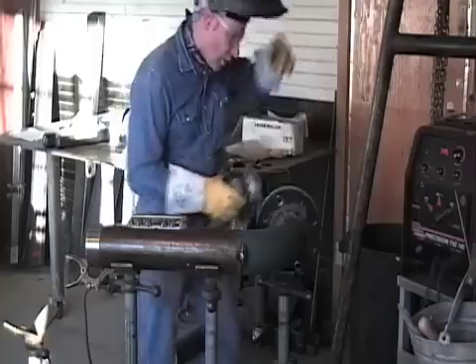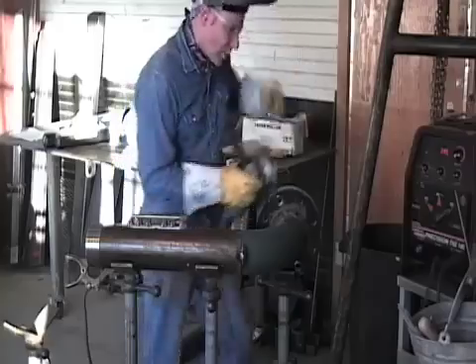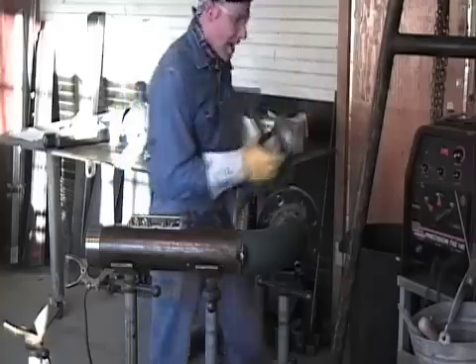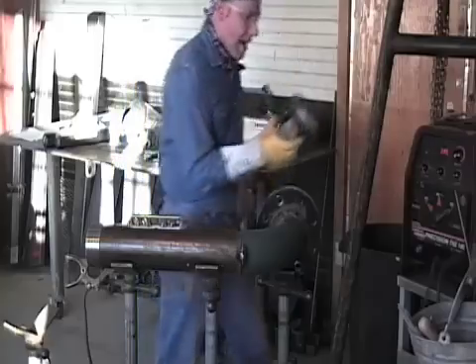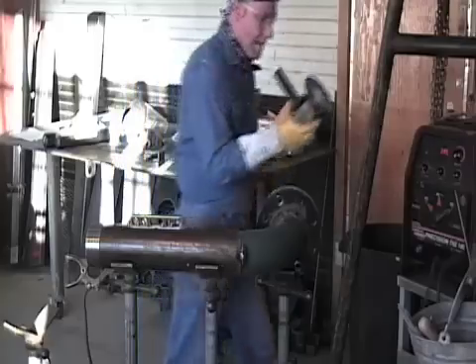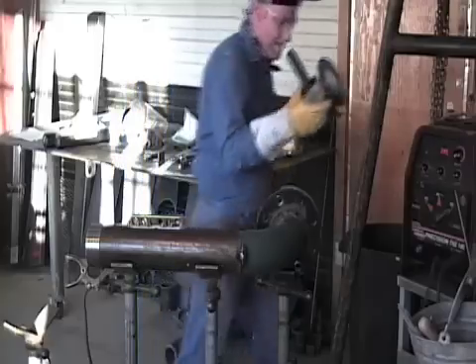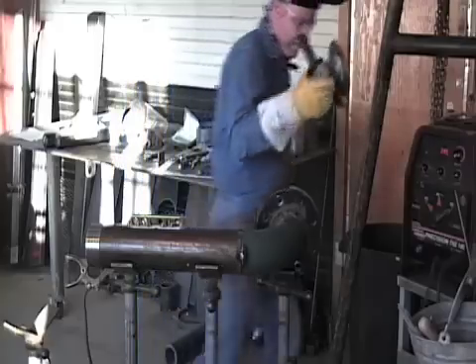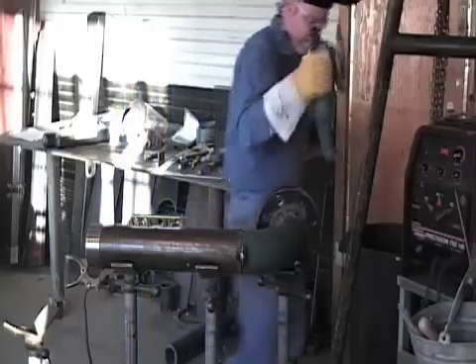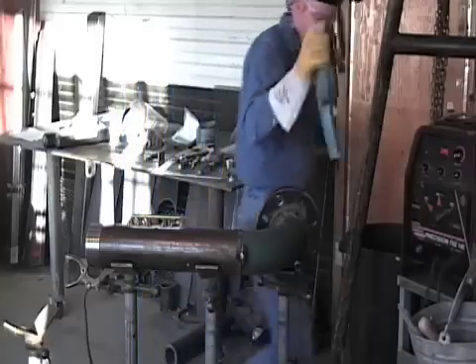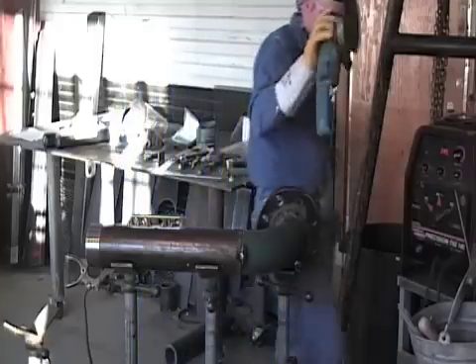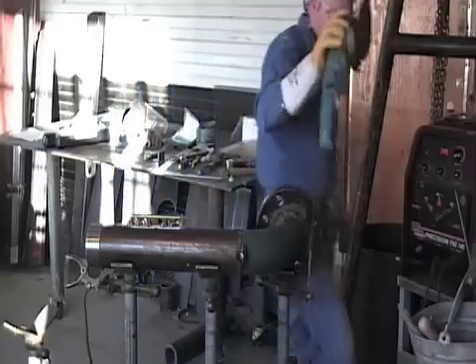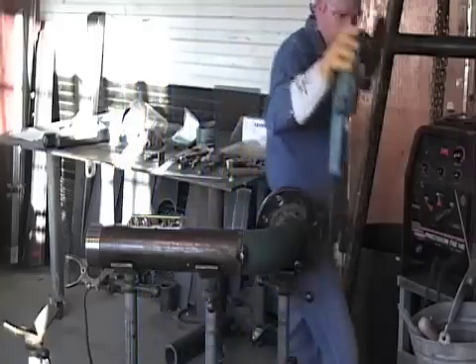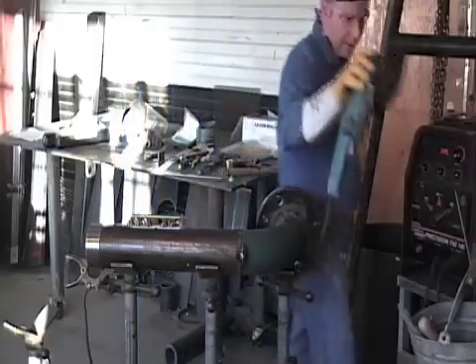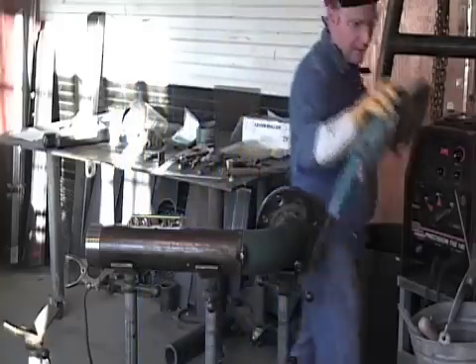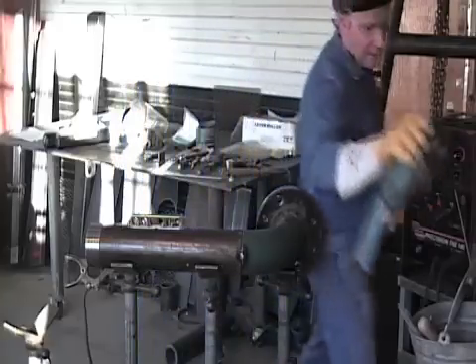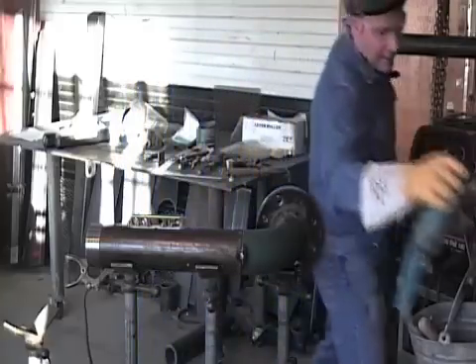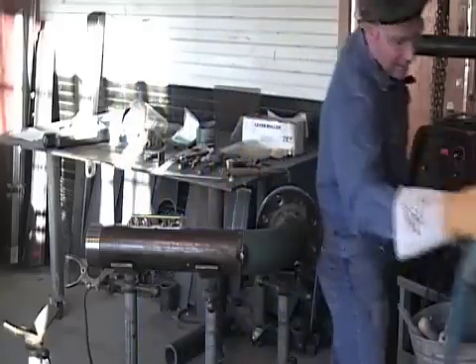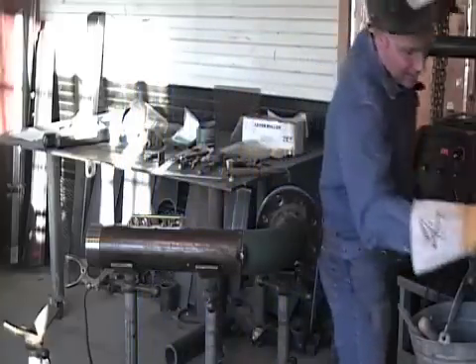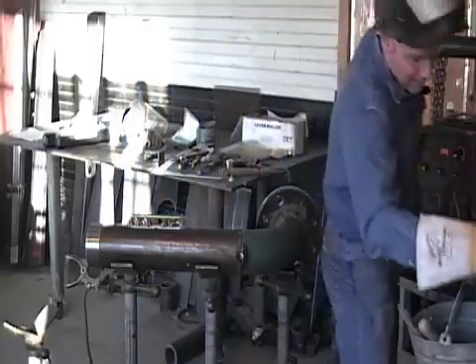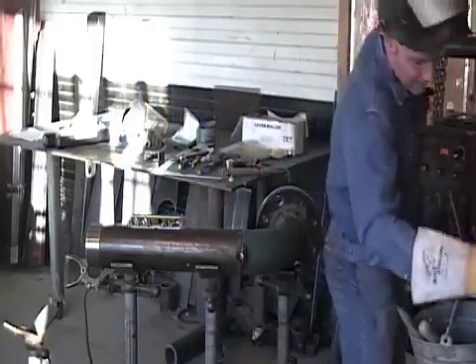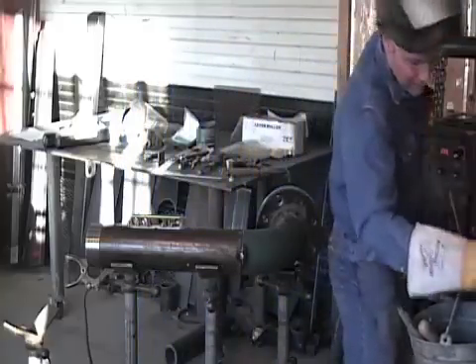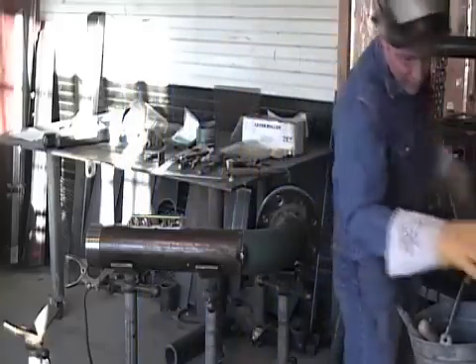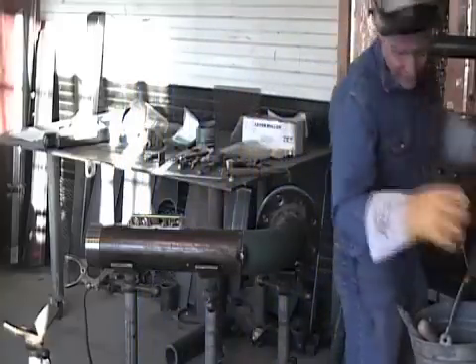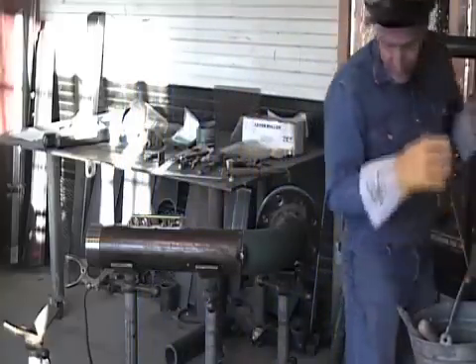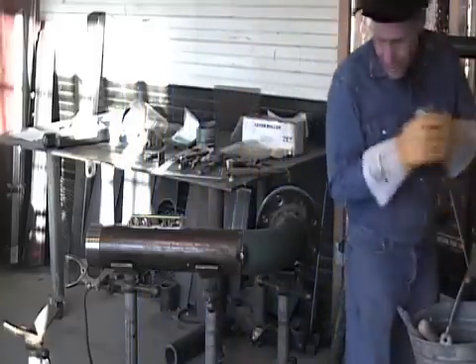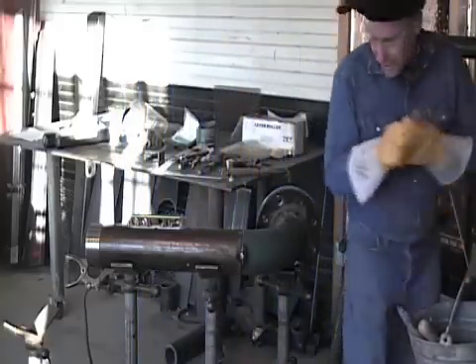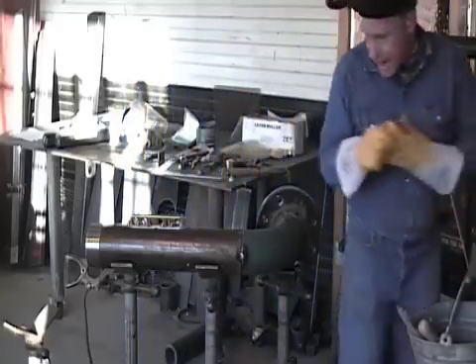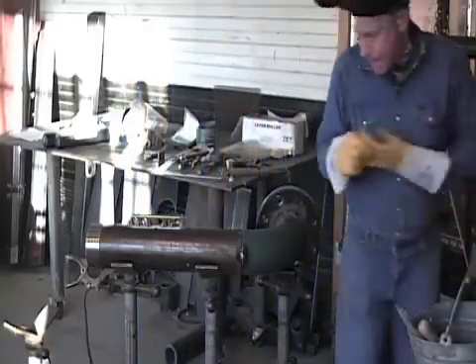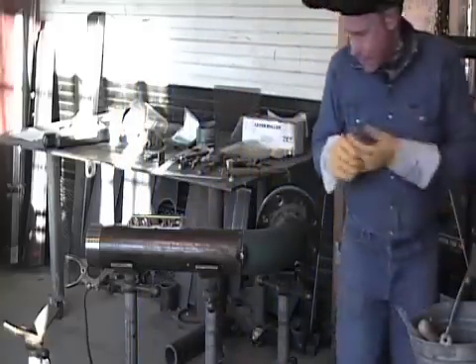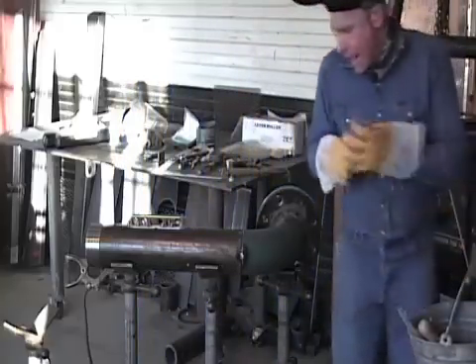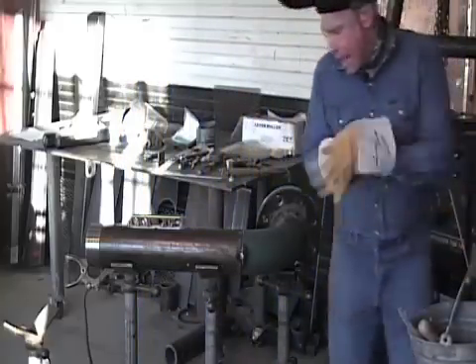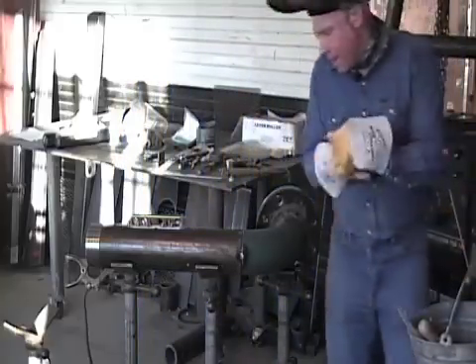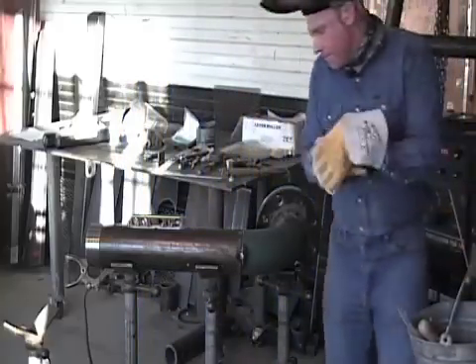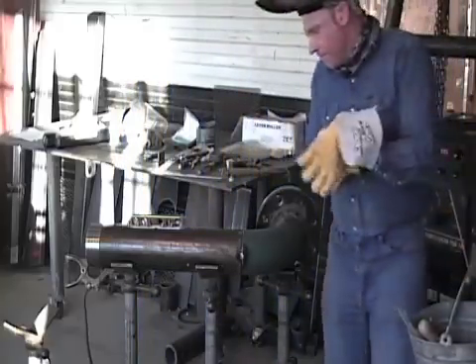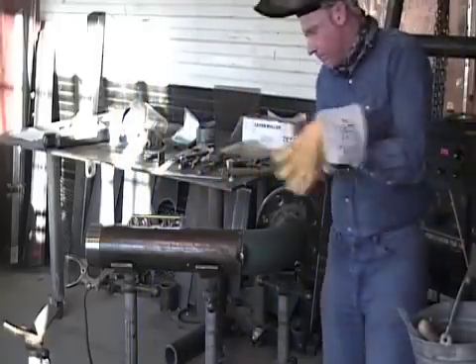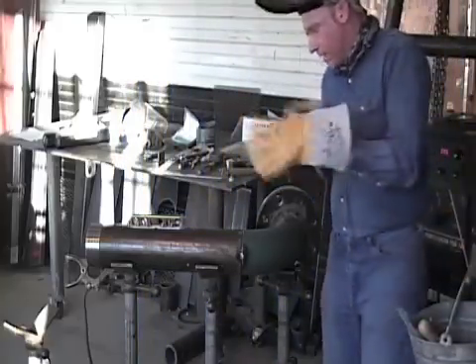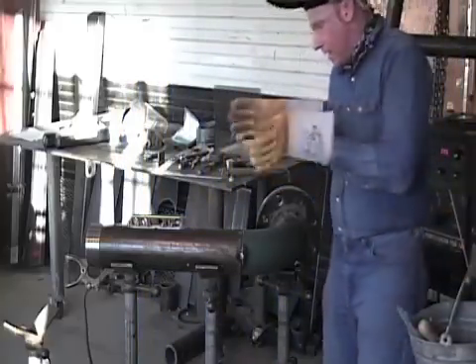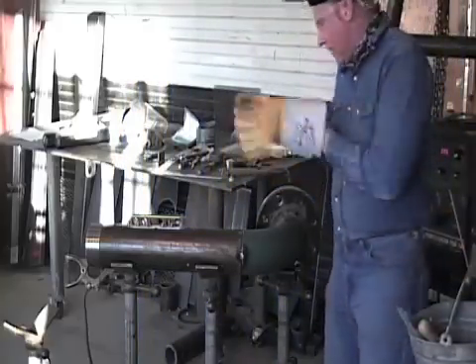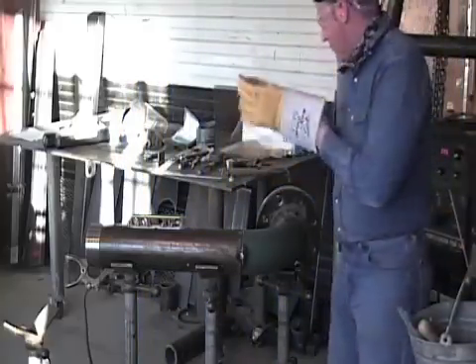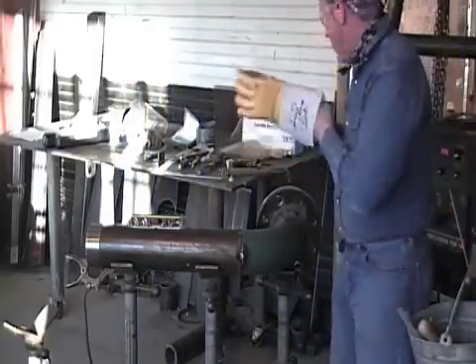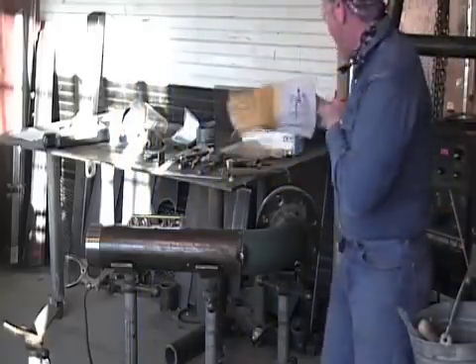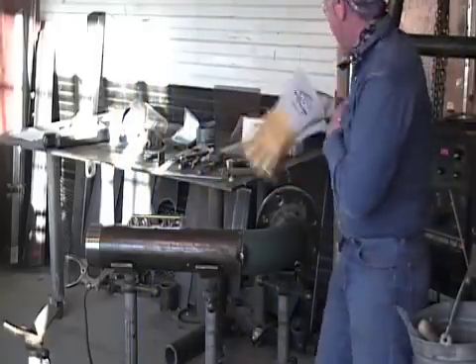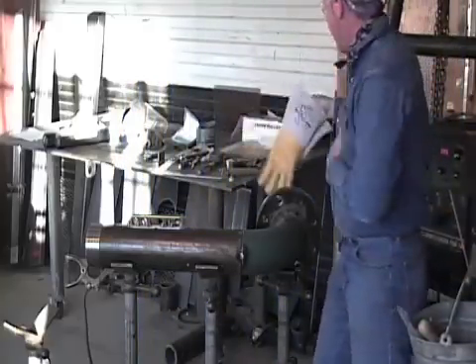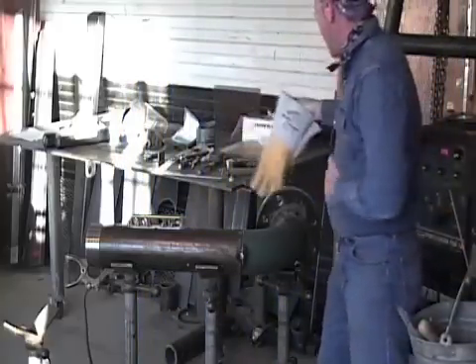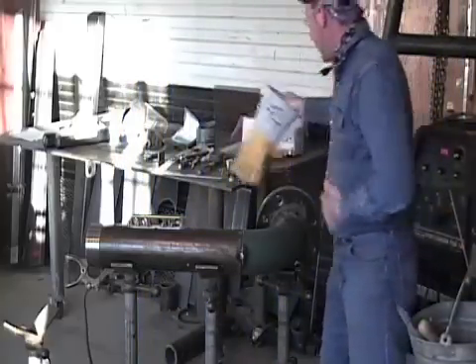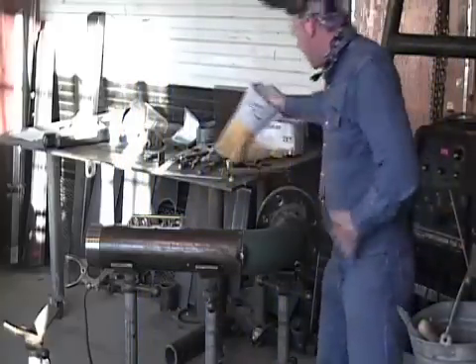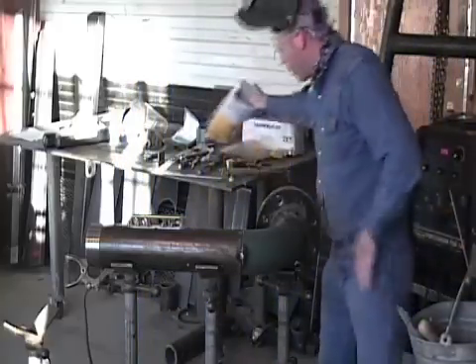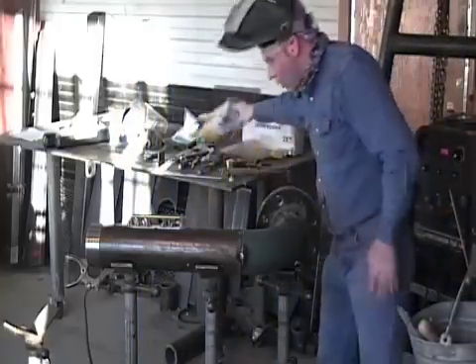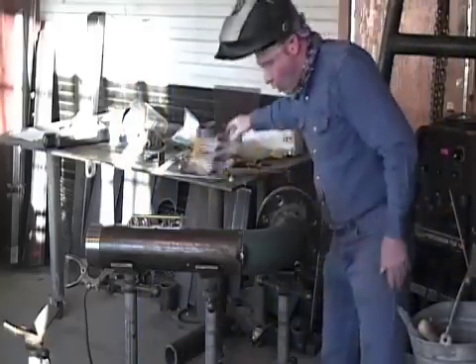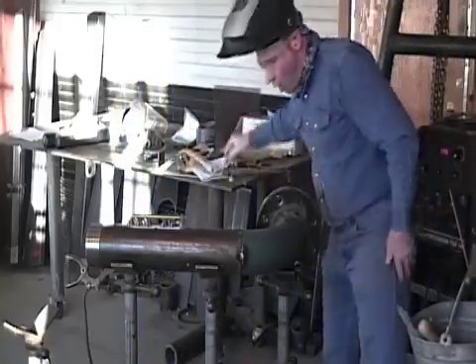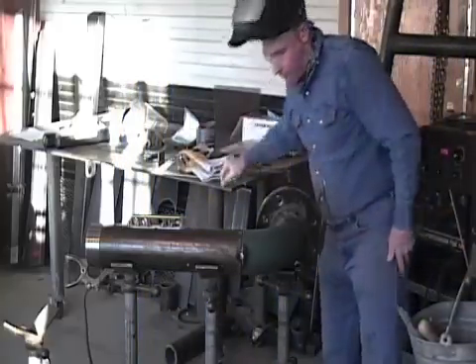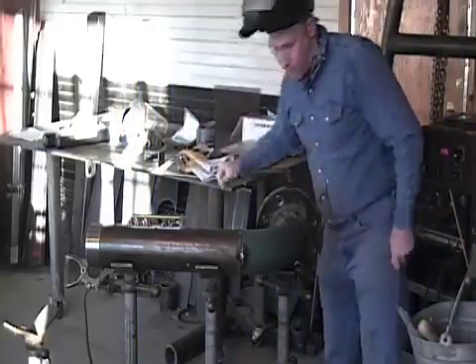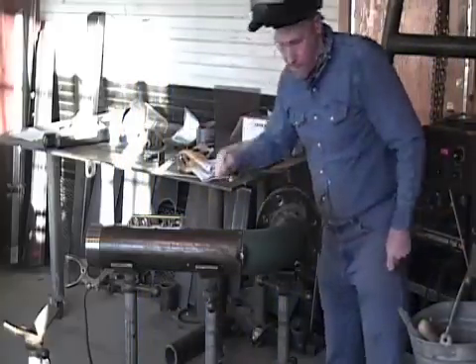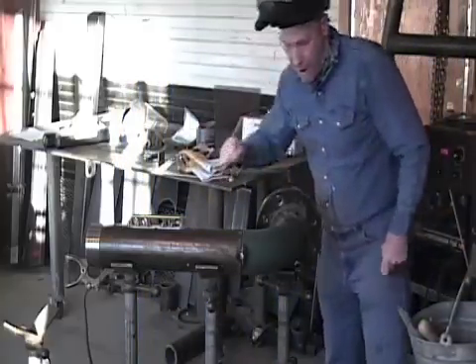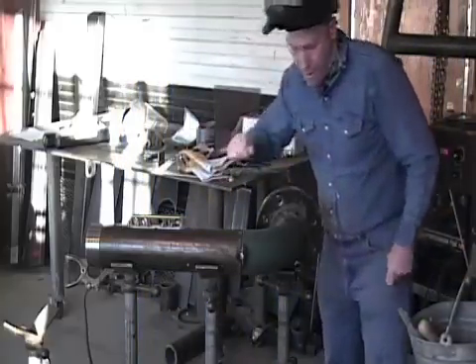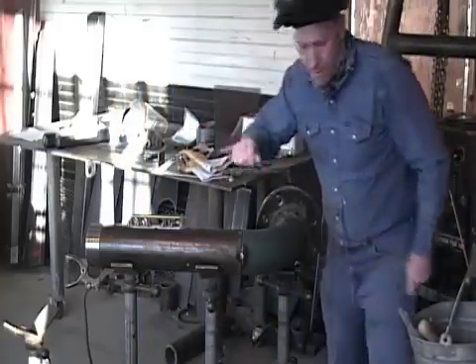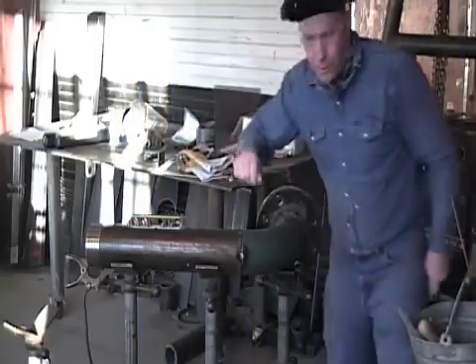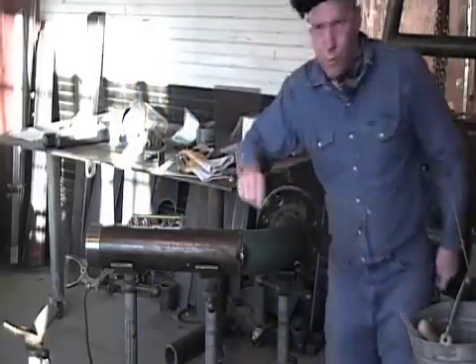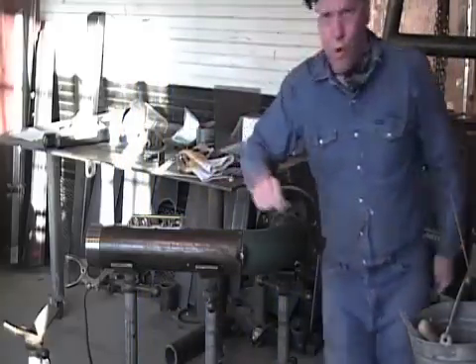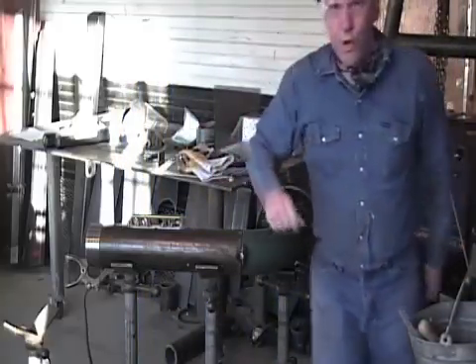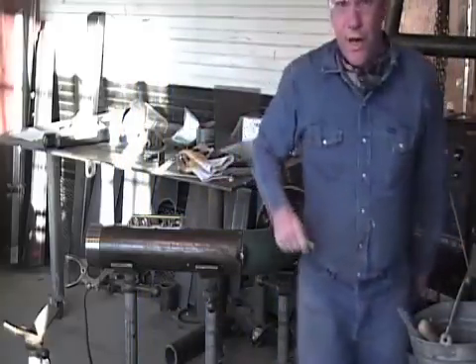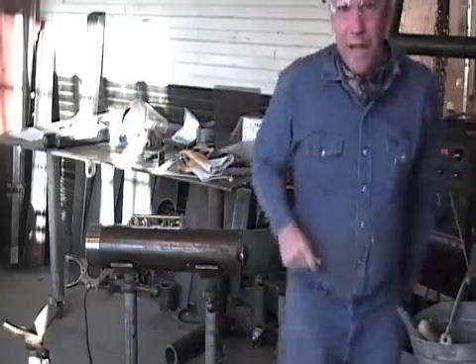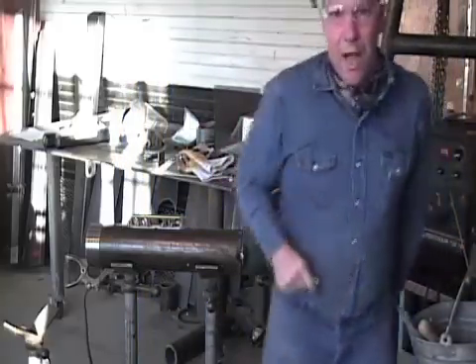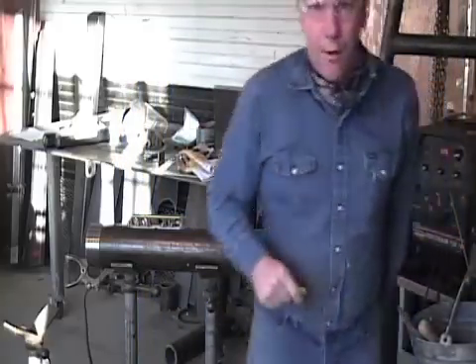Okay. Go ahead and shut the camera down. Move it and then we'll go on from there and put the root in together.